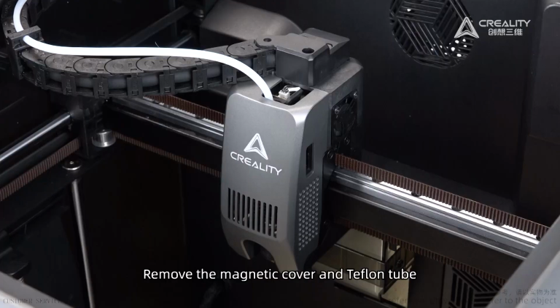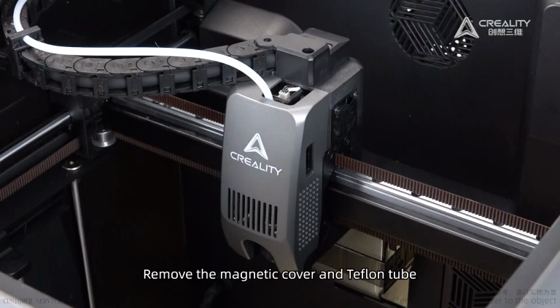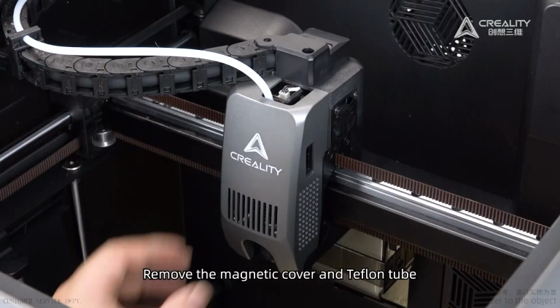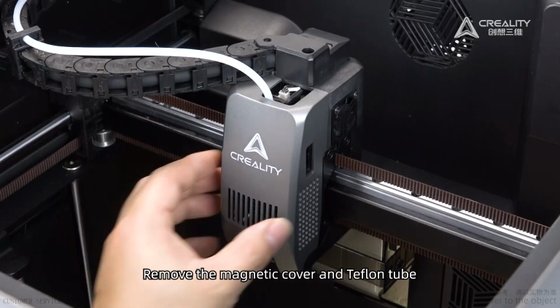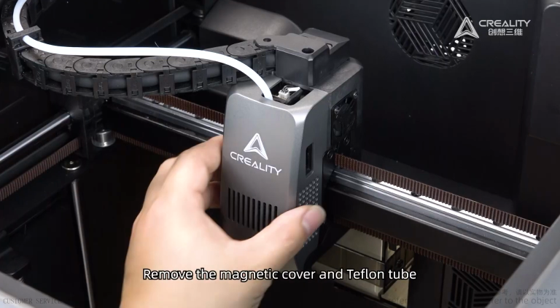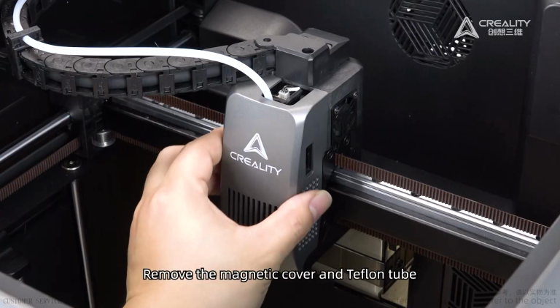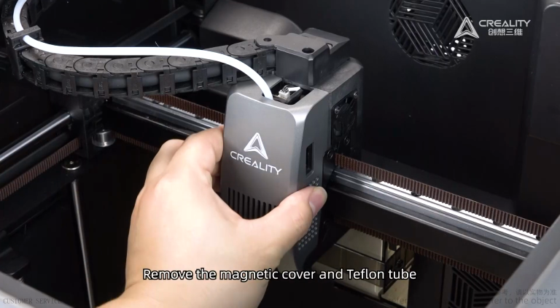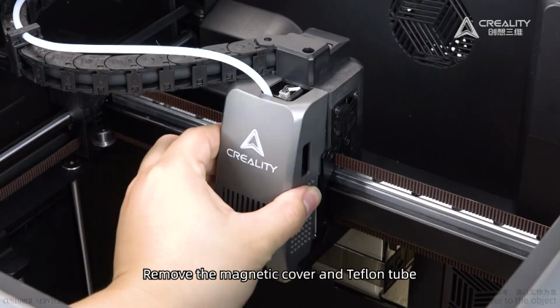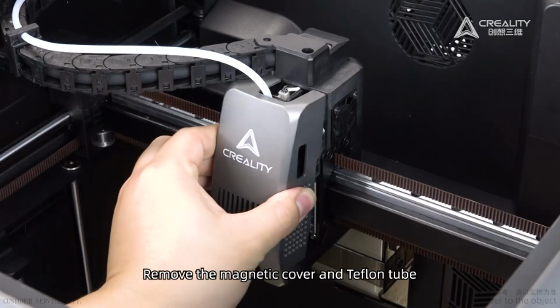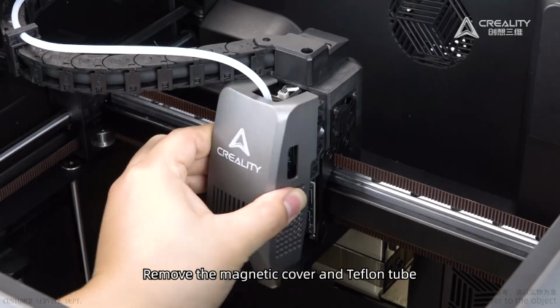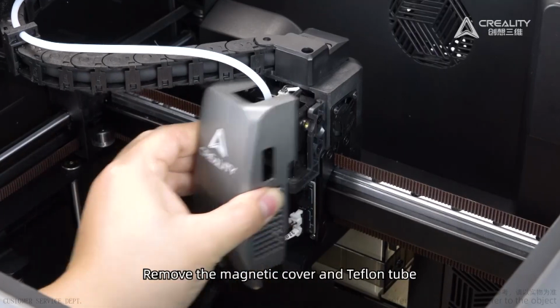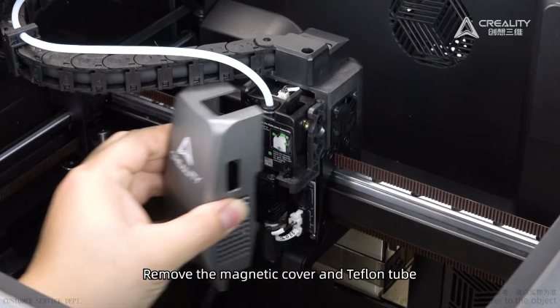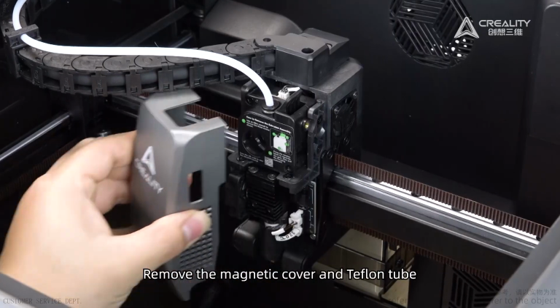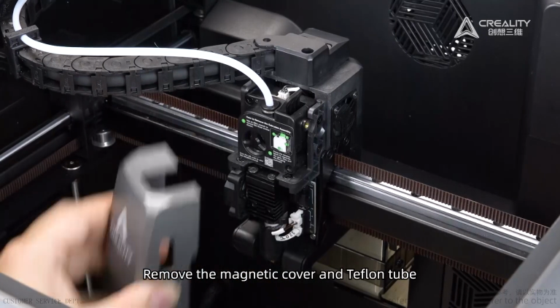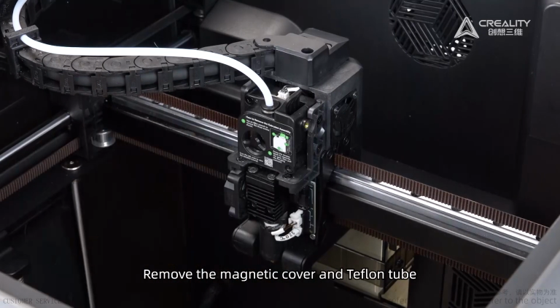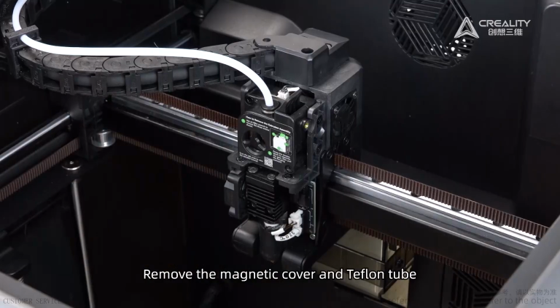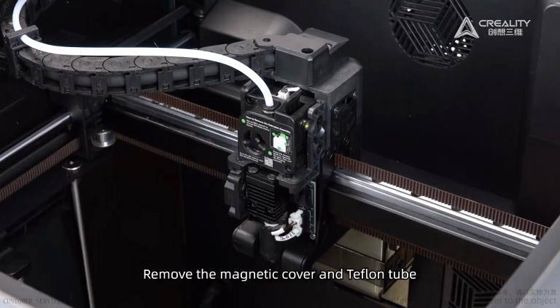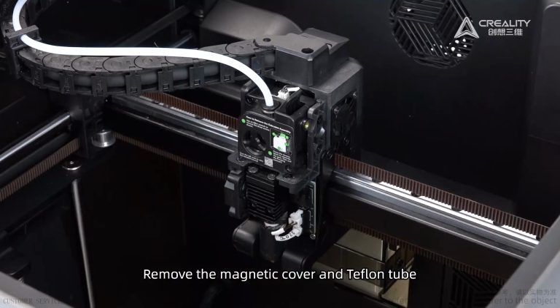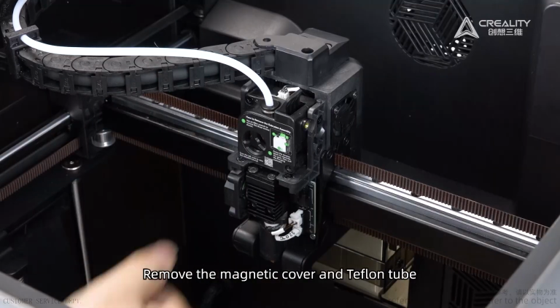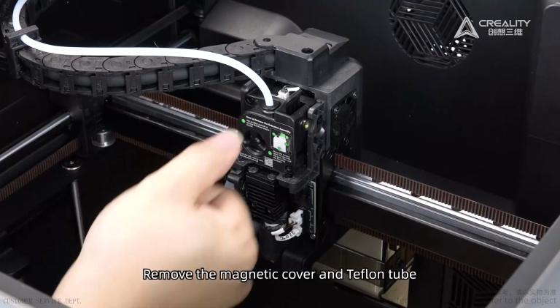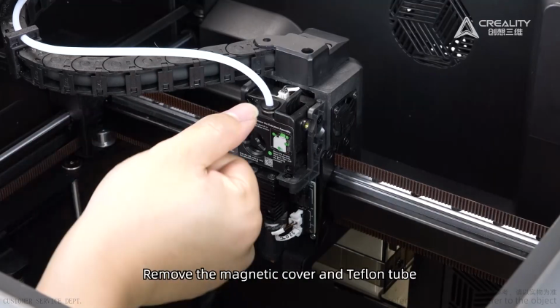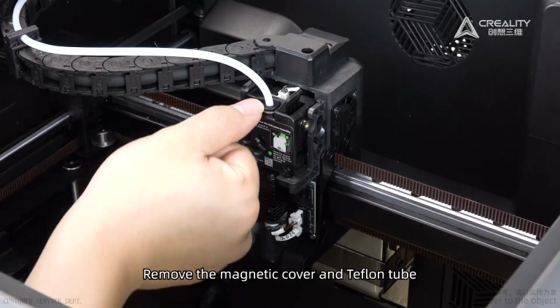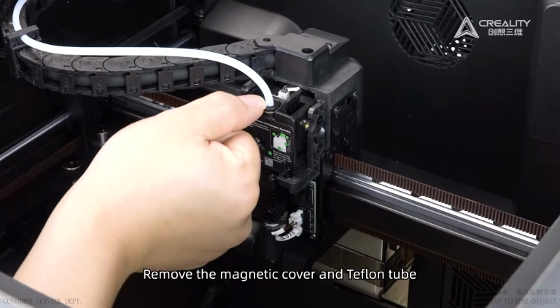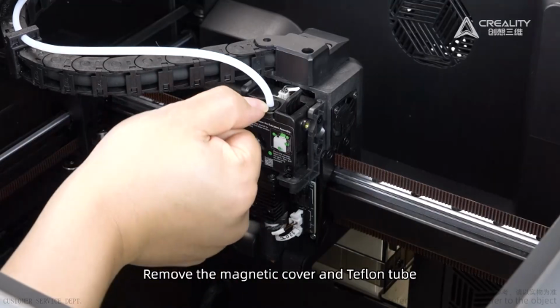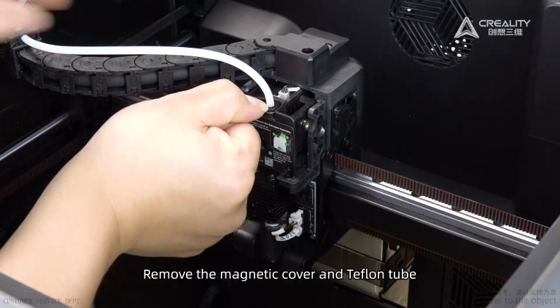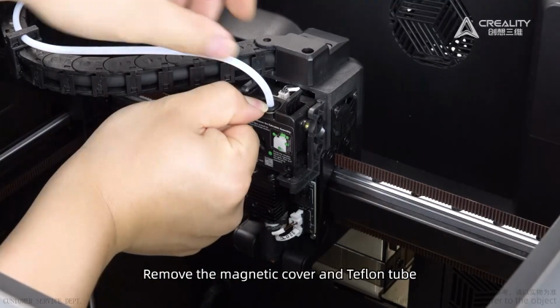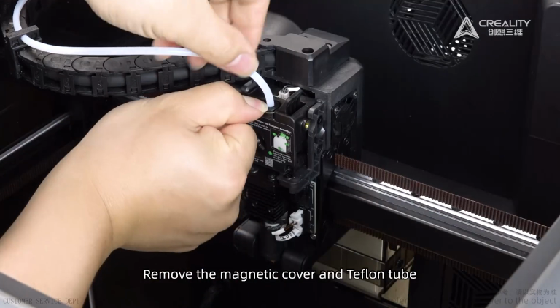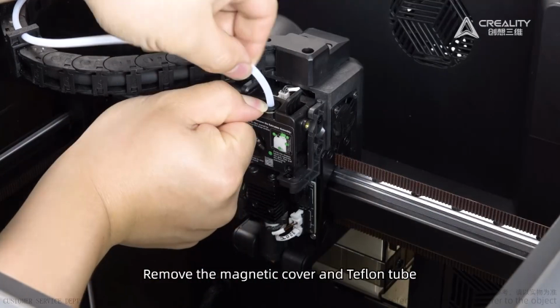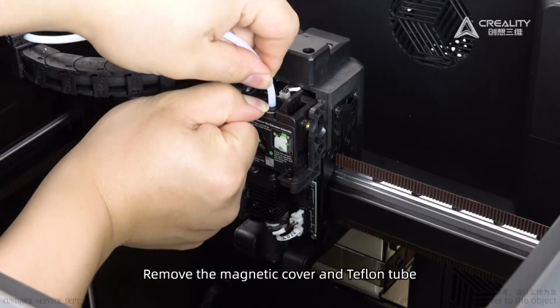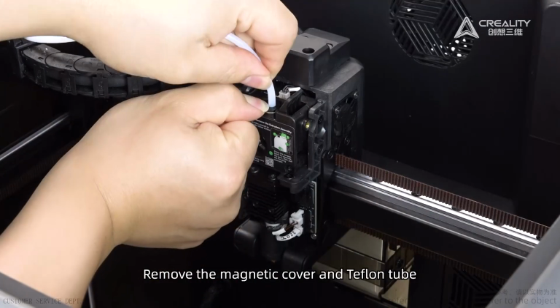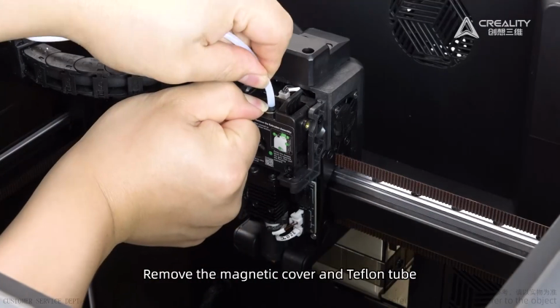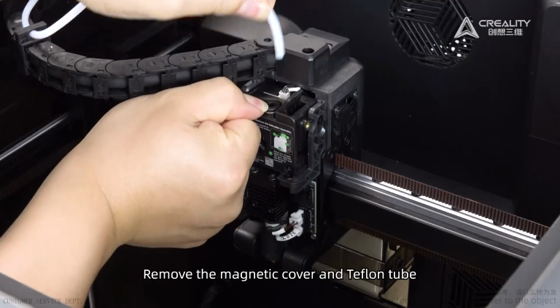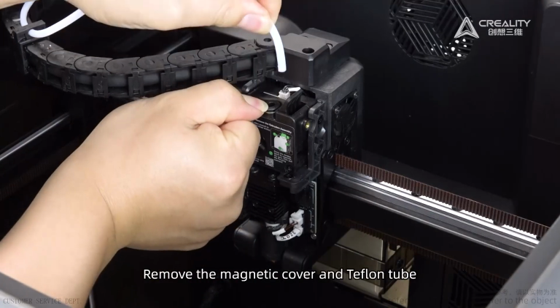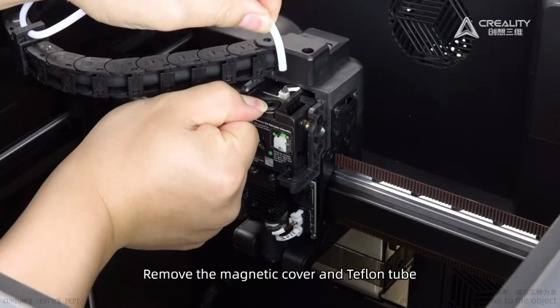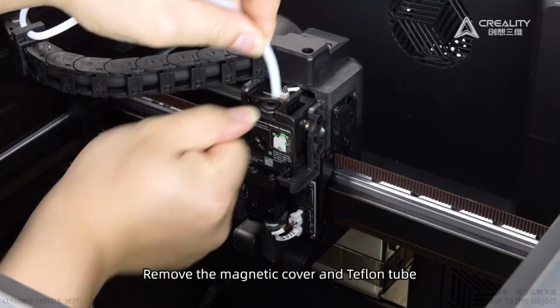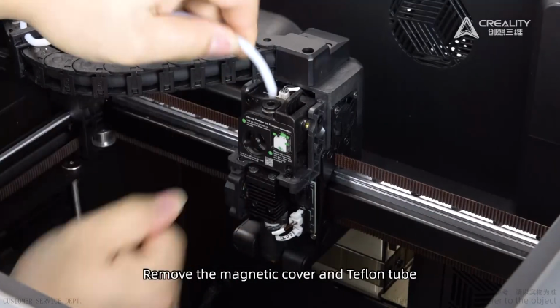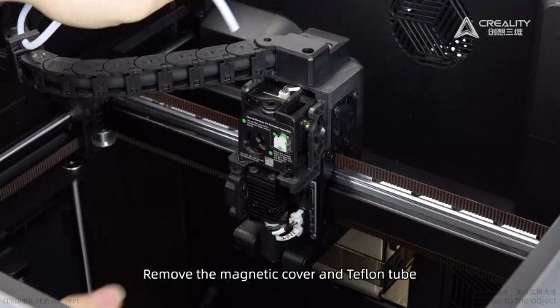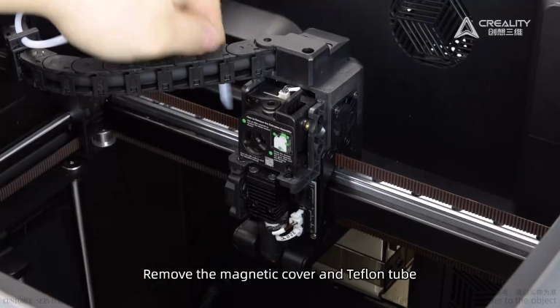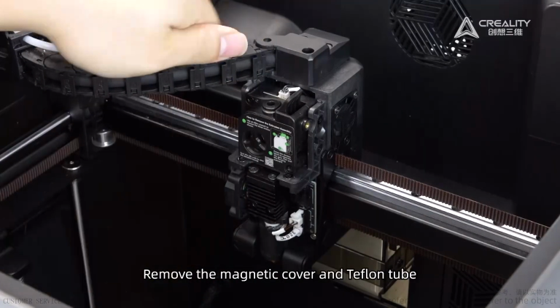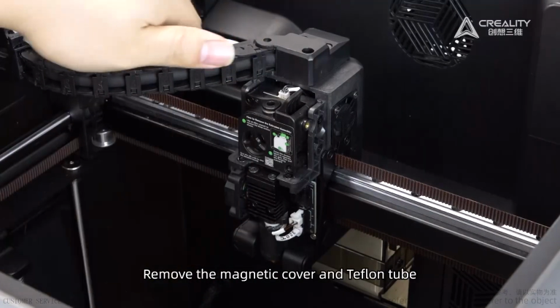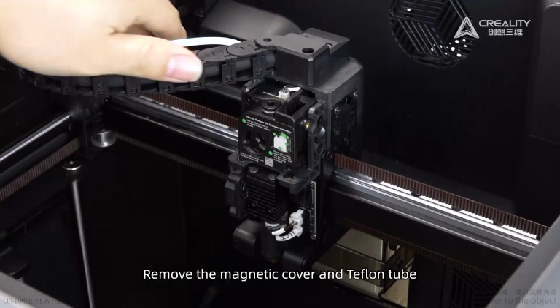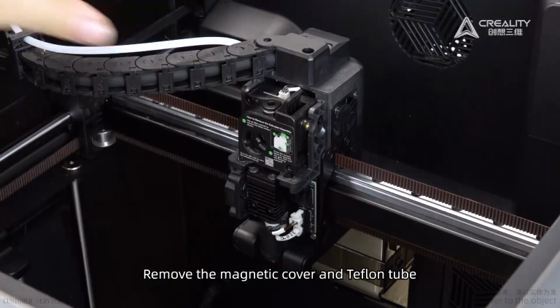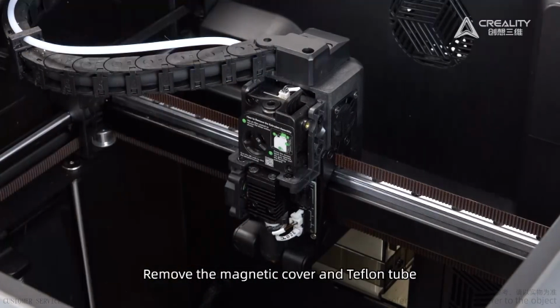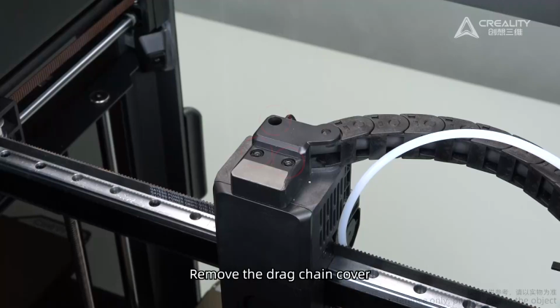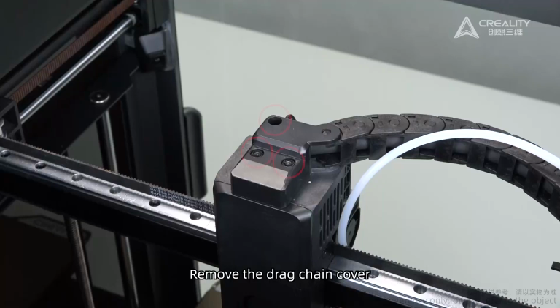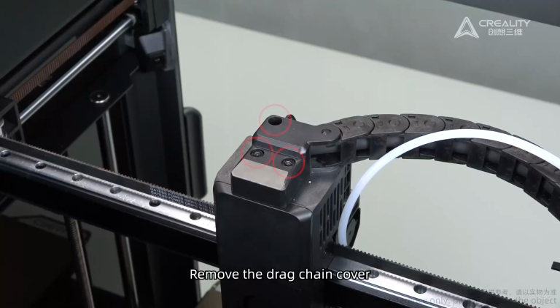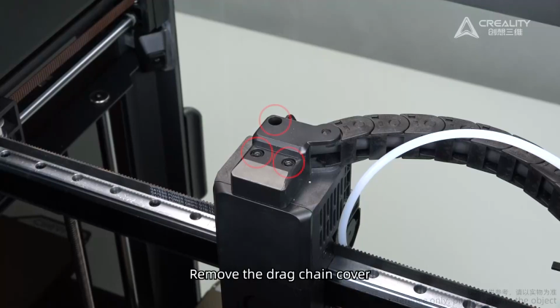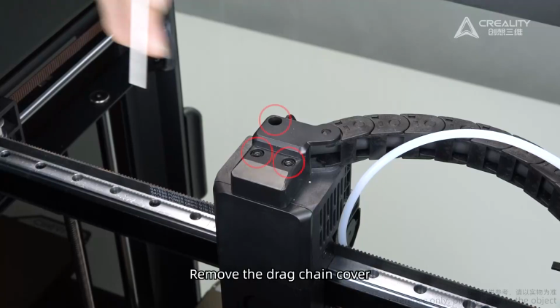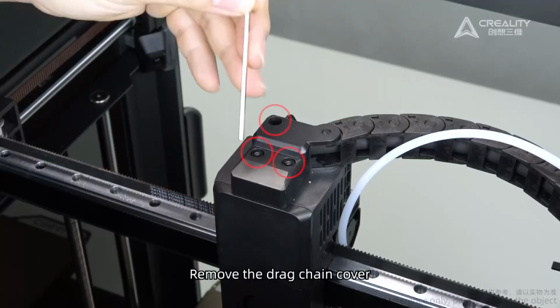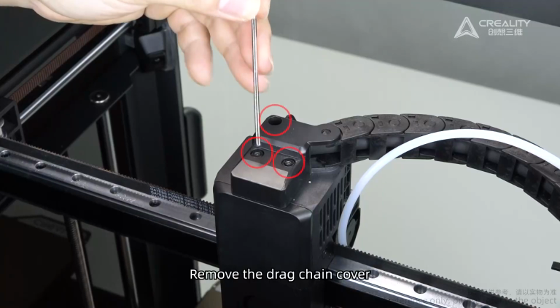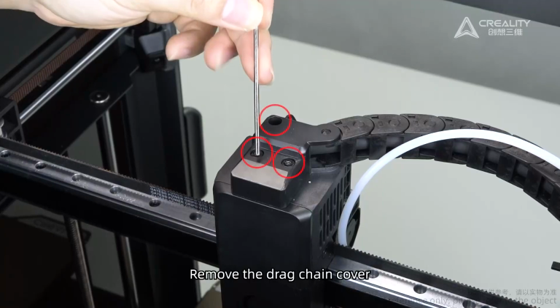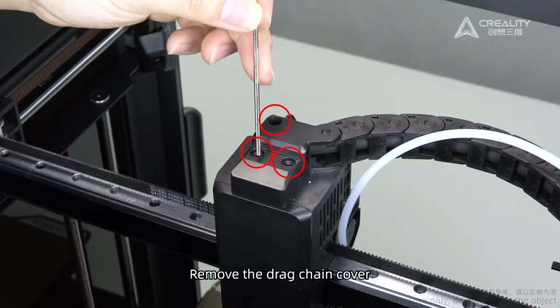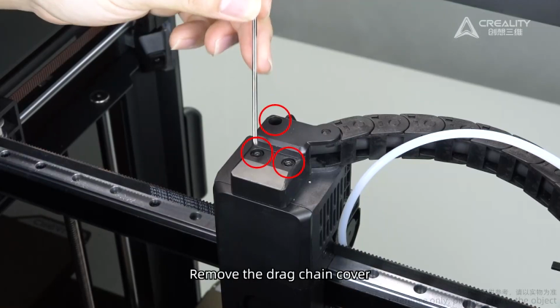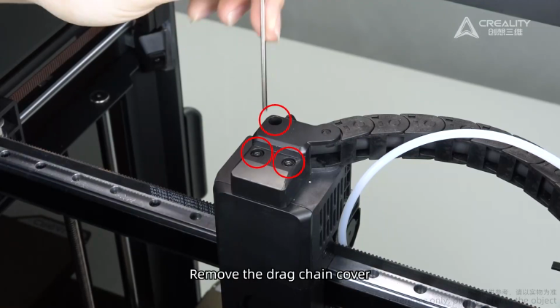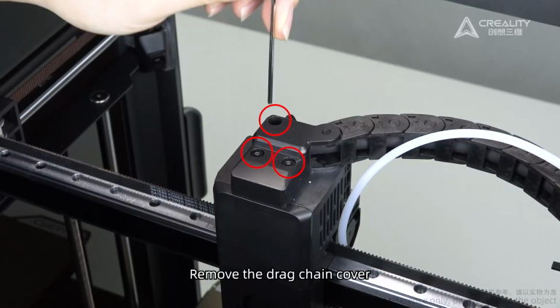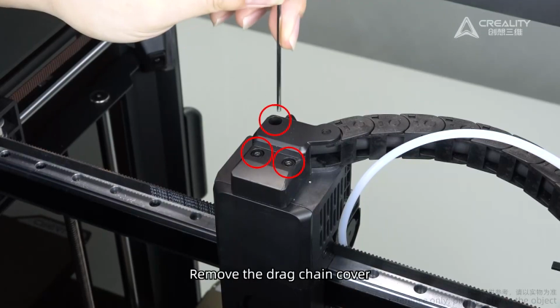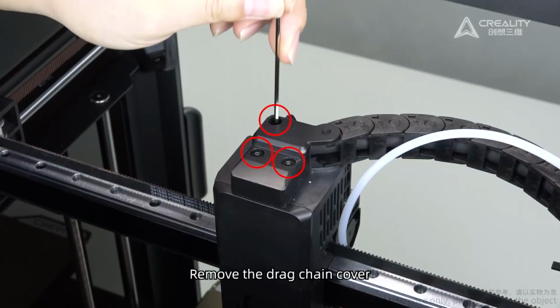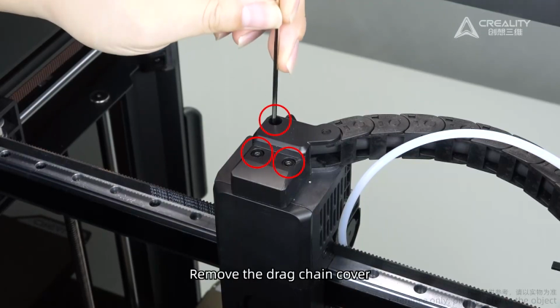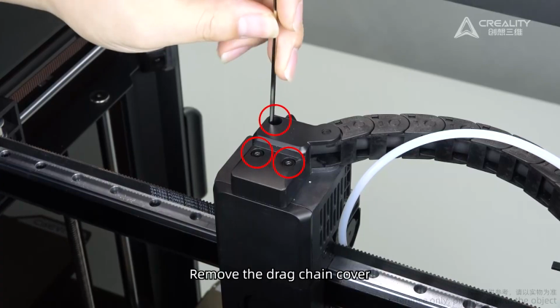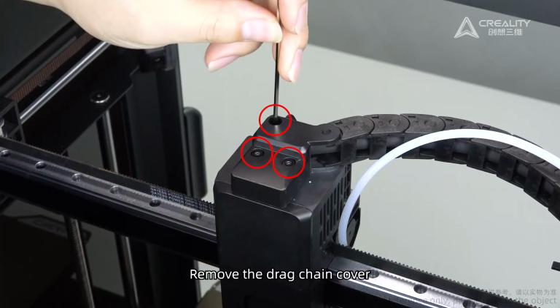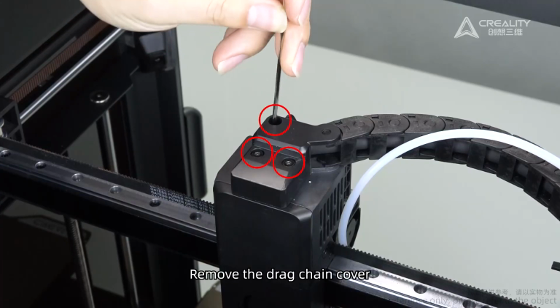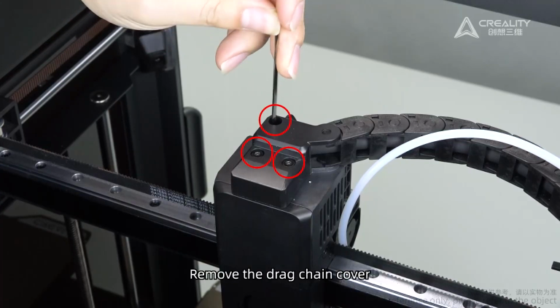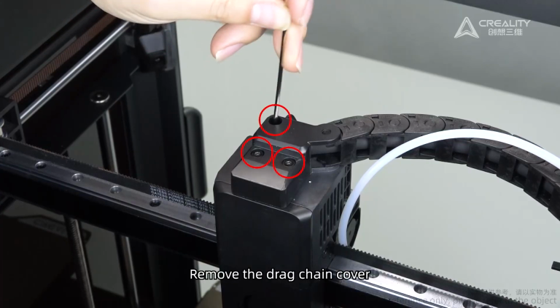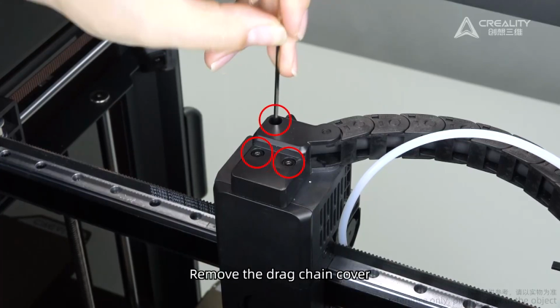Remove the magnetic cover and Teflon tube. Remove the drag chain cover.